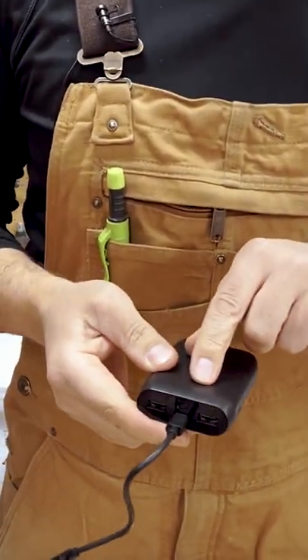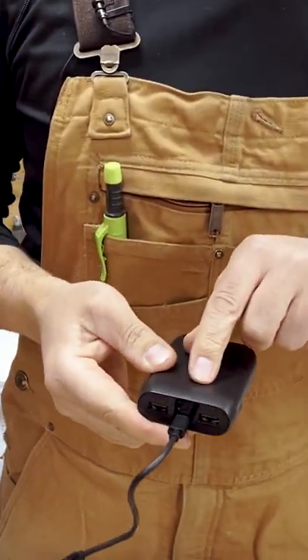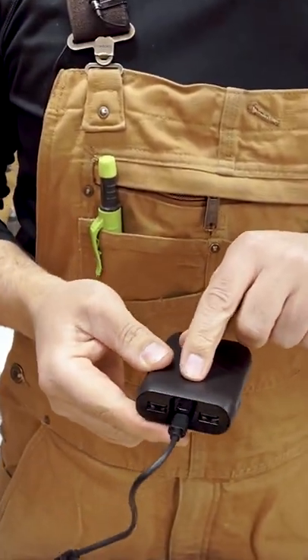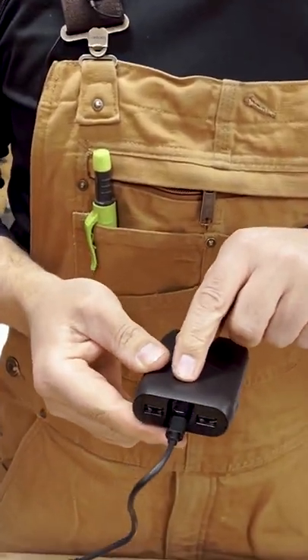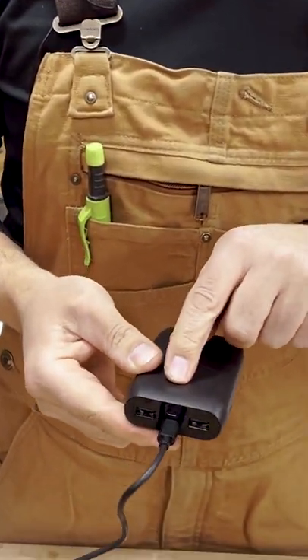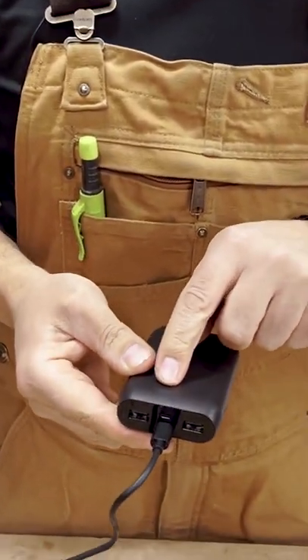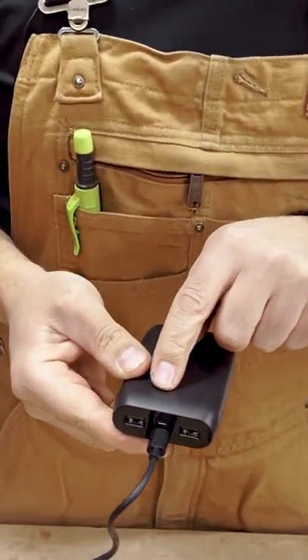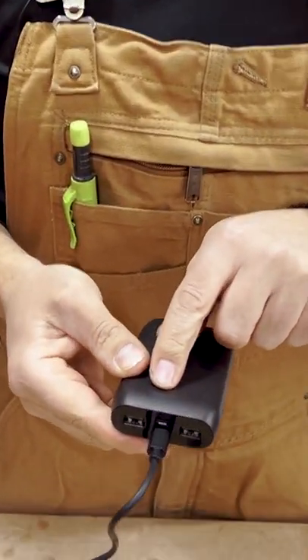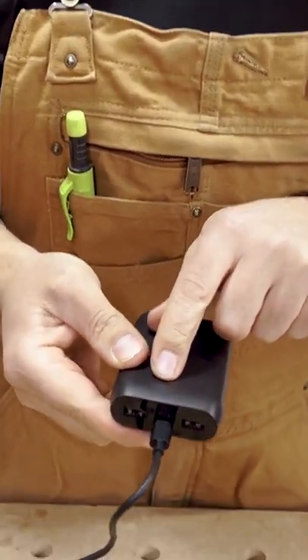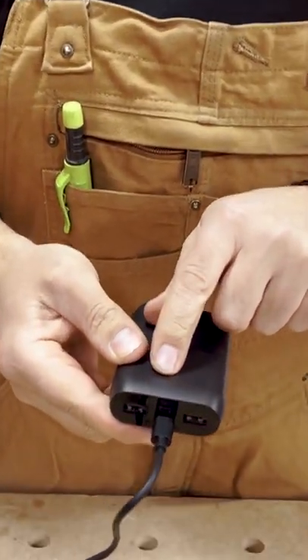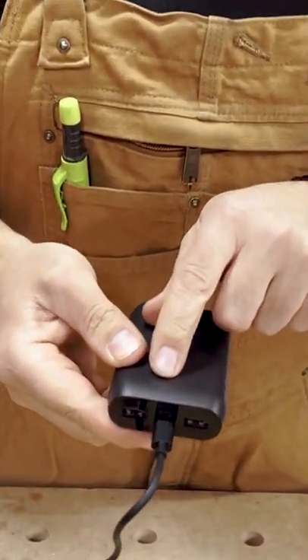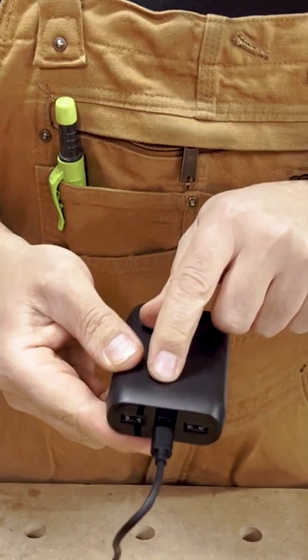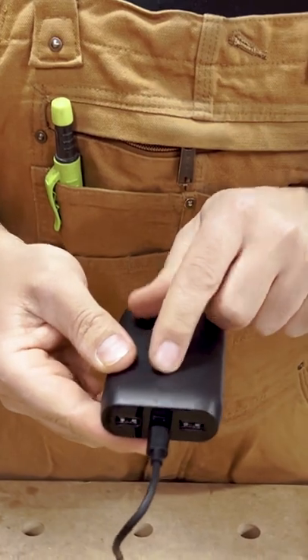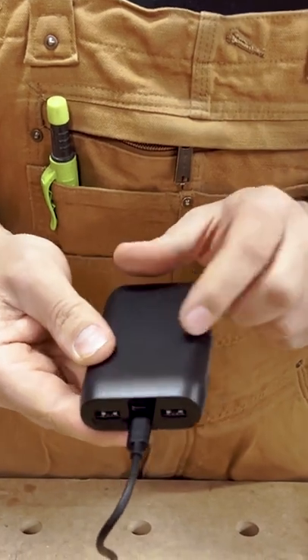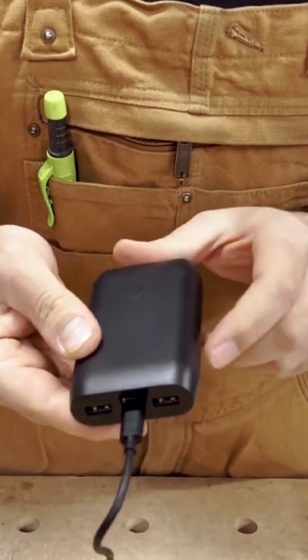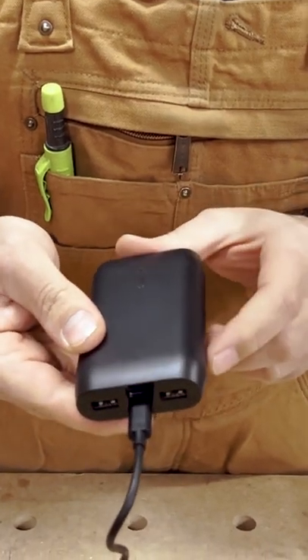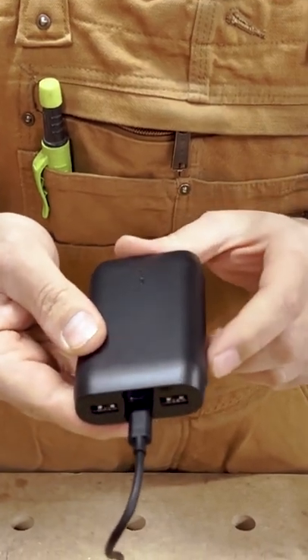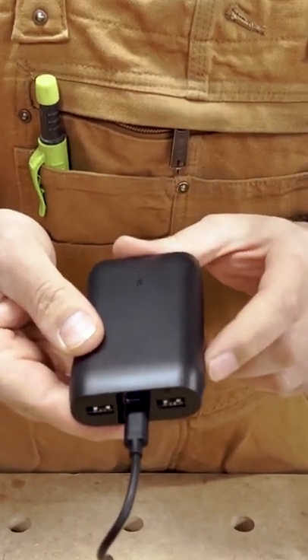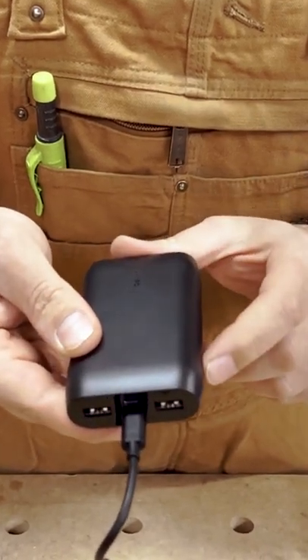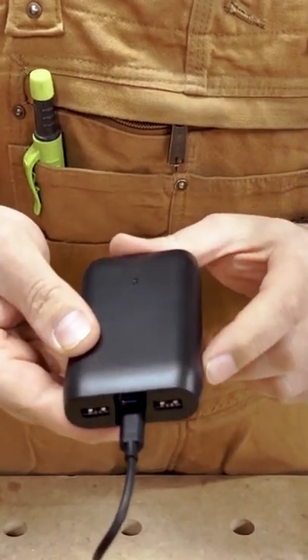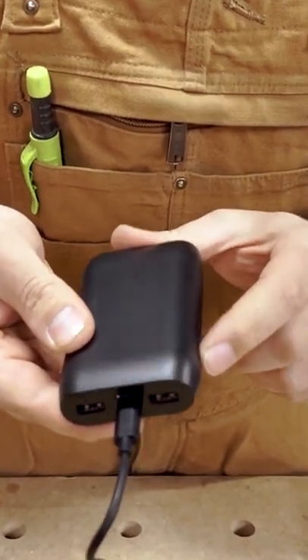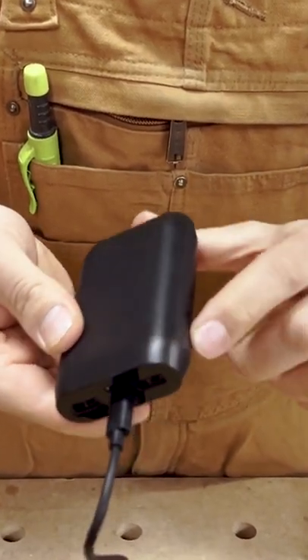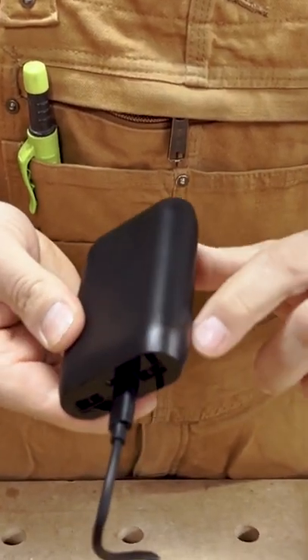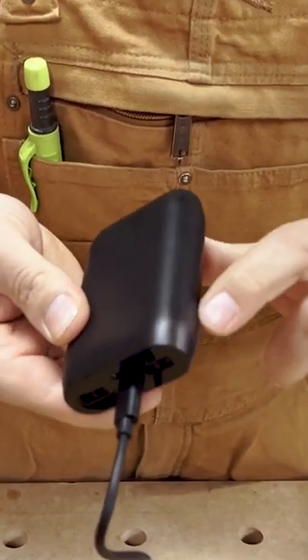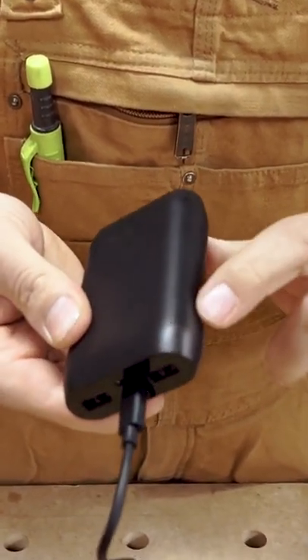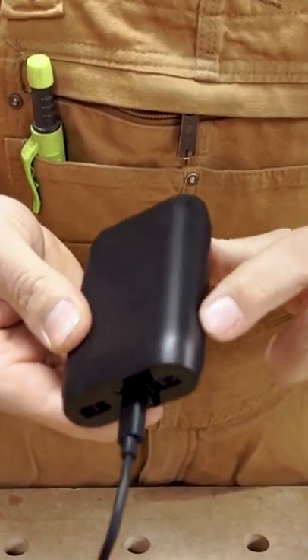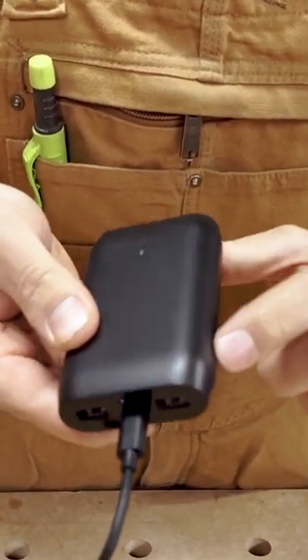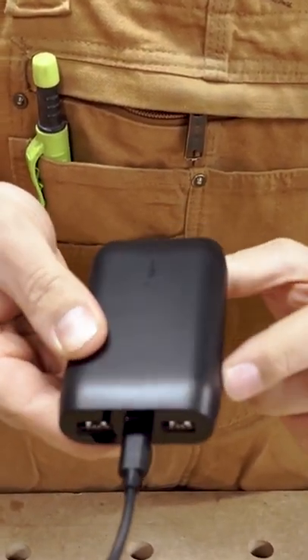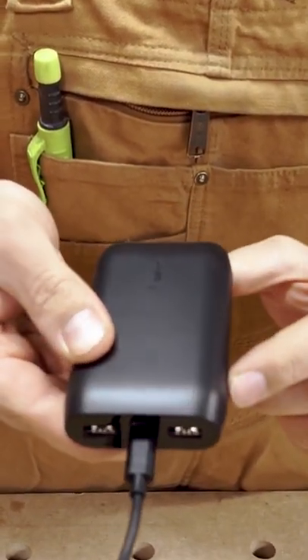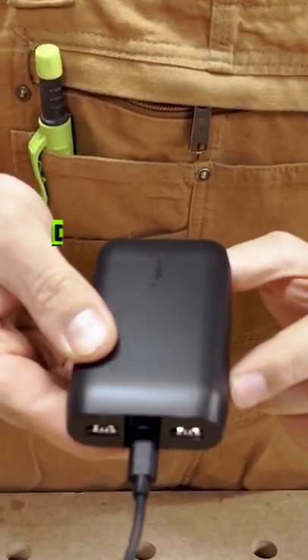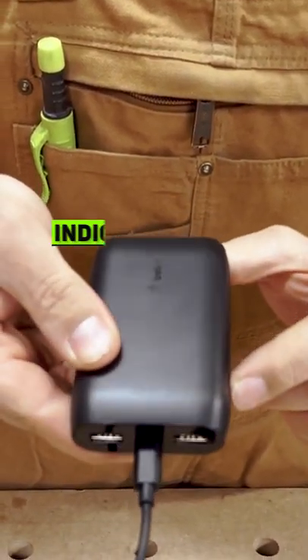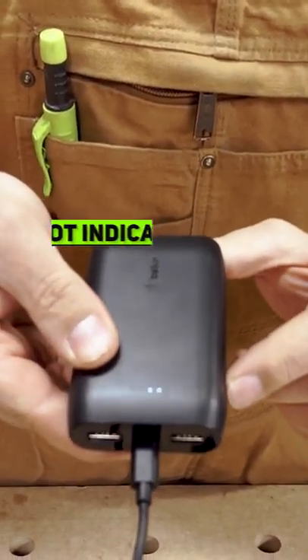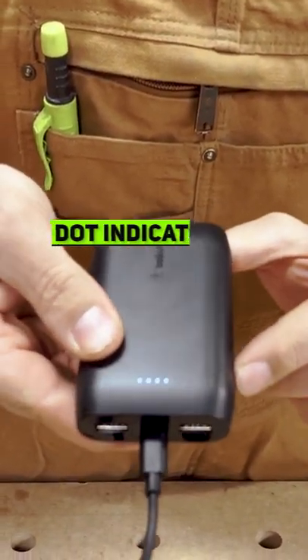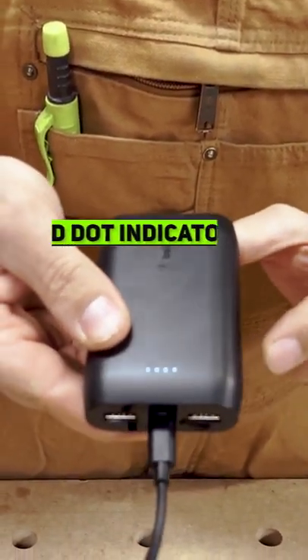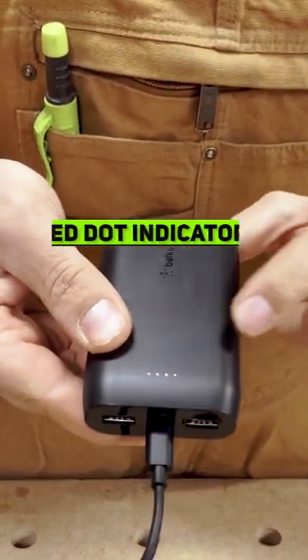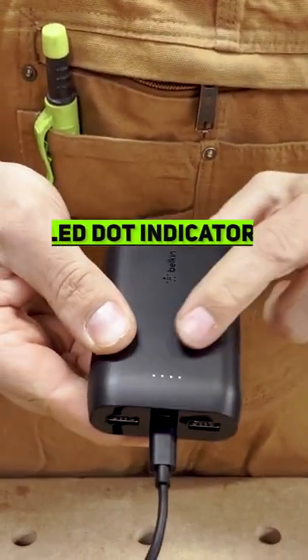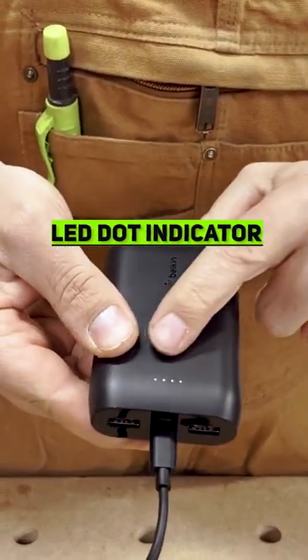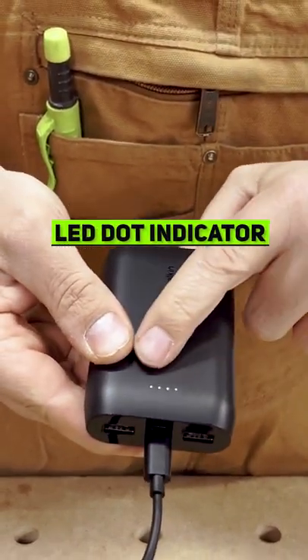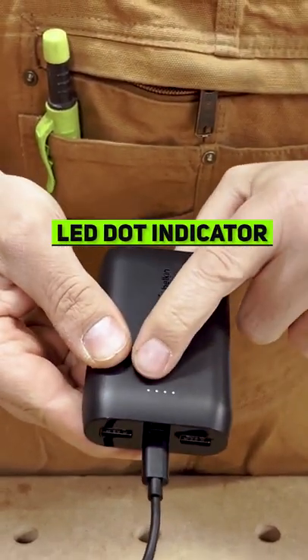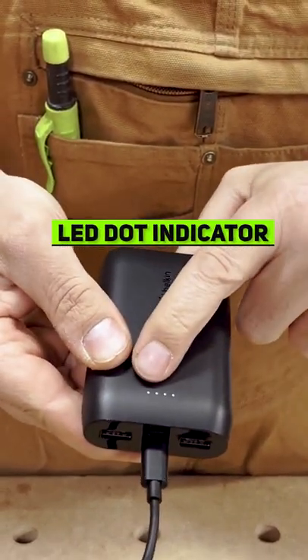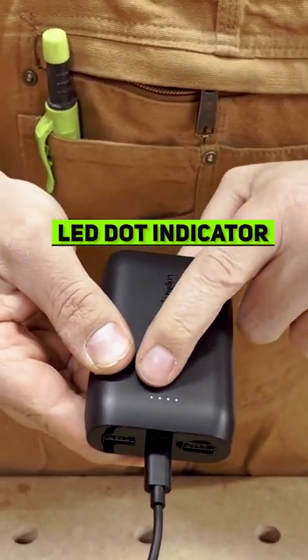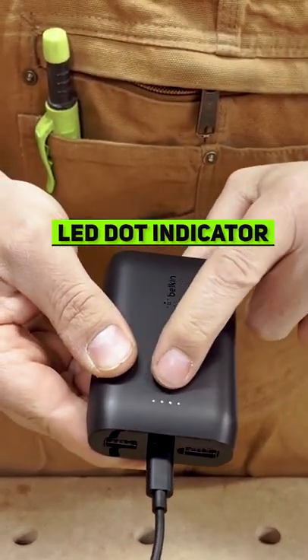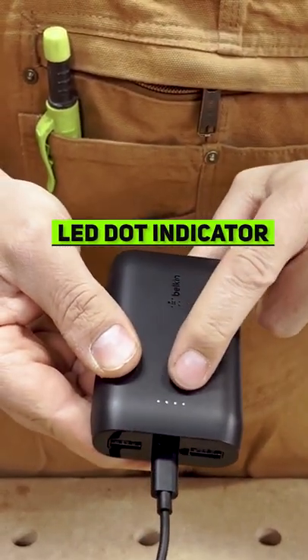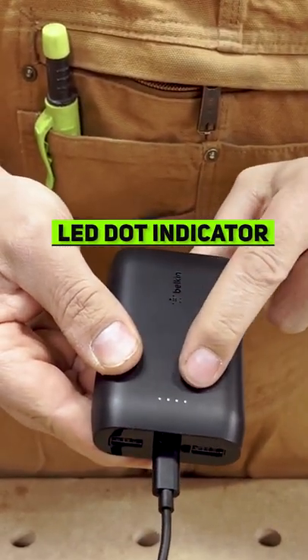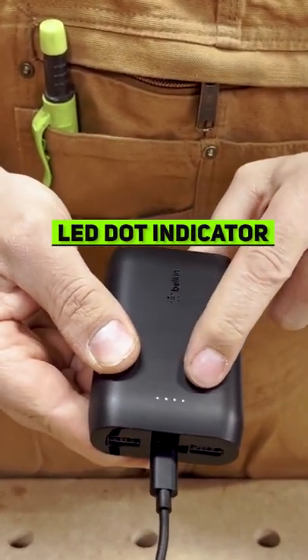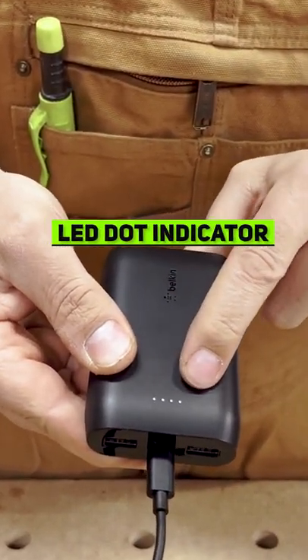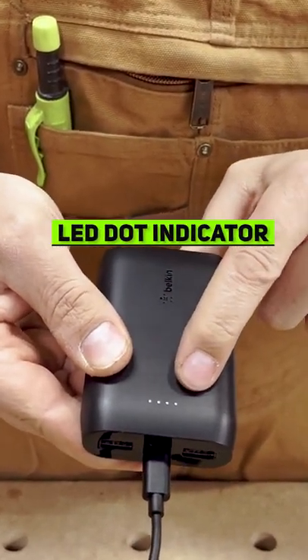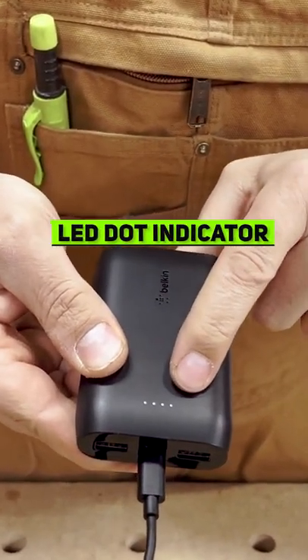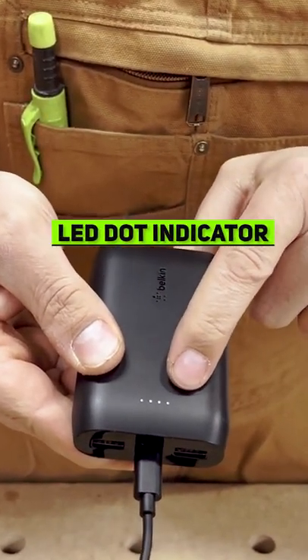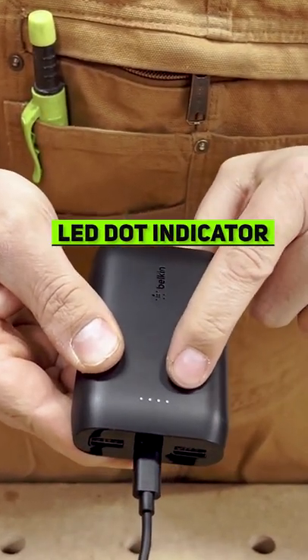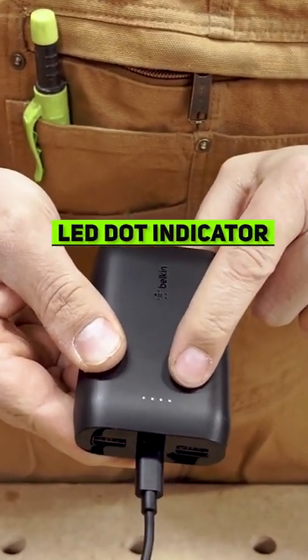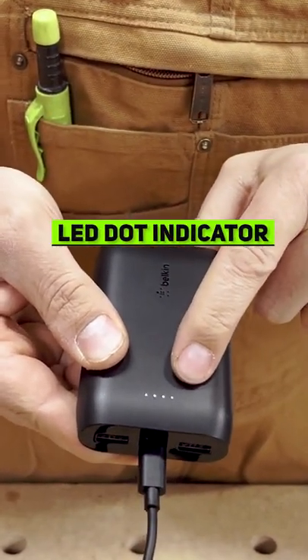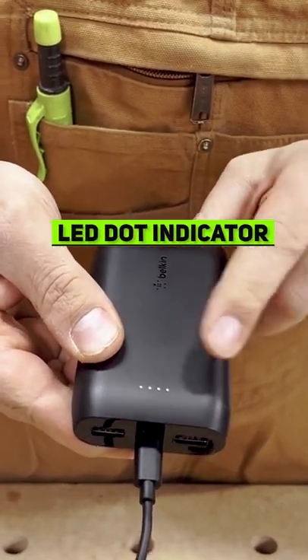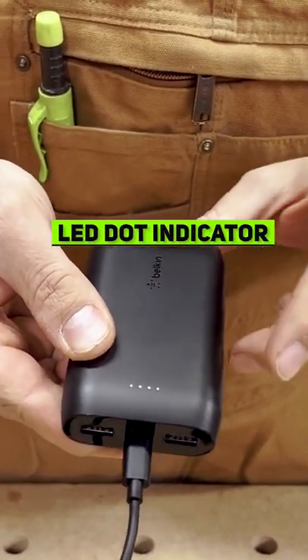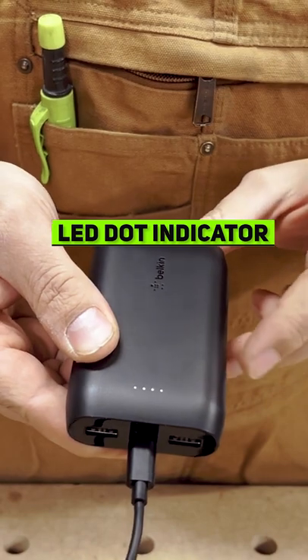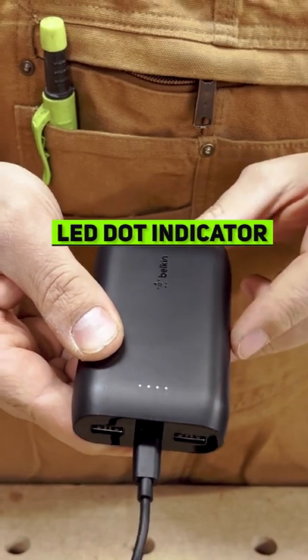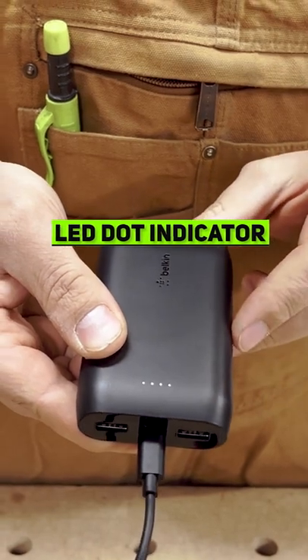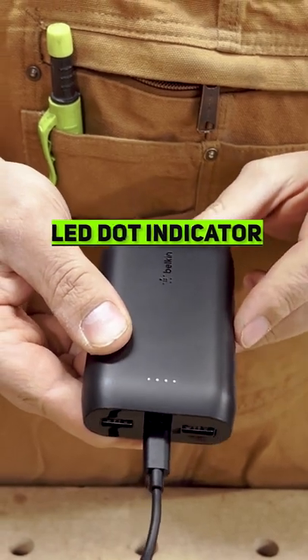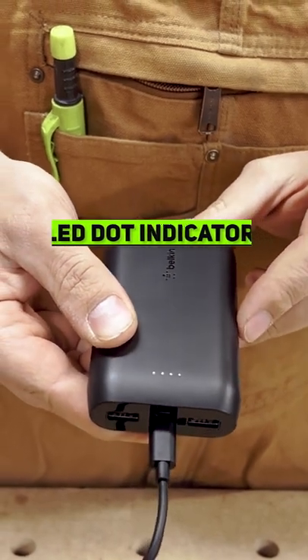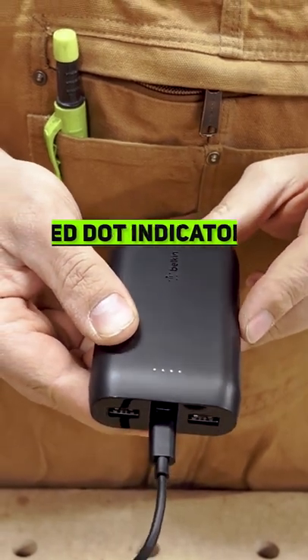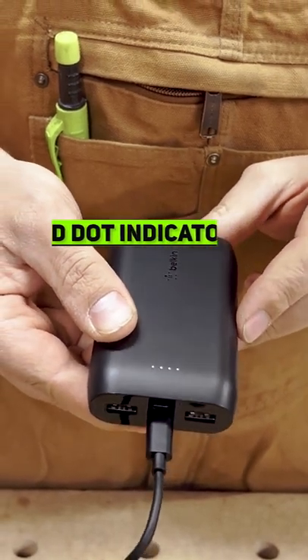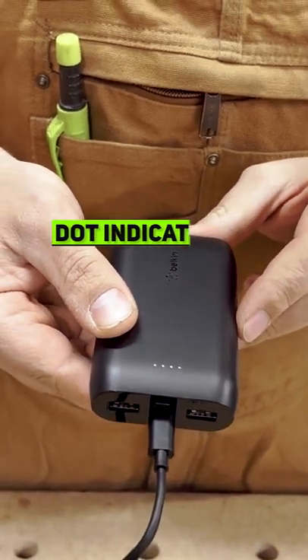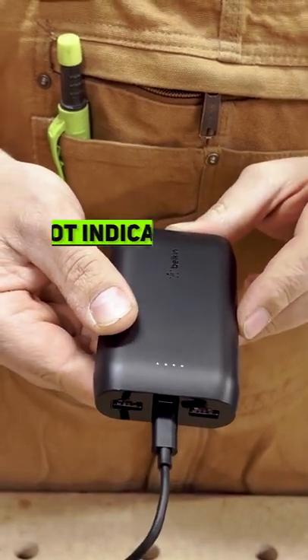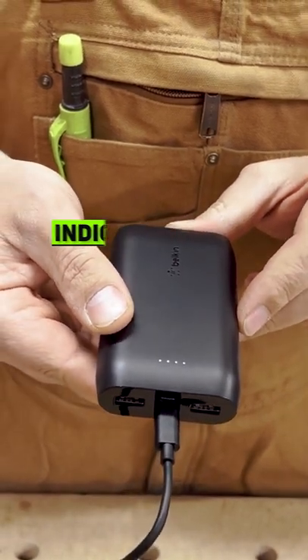To check our power meter, there are some little power dots right here. On the side, we press the button and you can see that this is fully charged with four lit up LED lights.